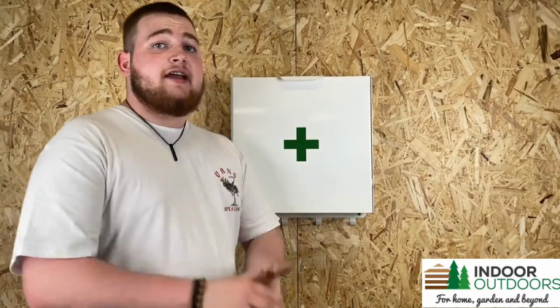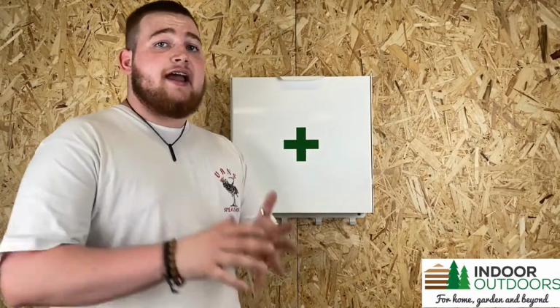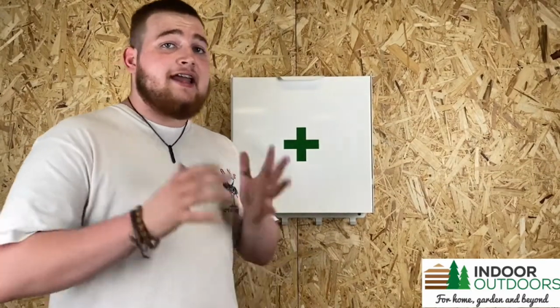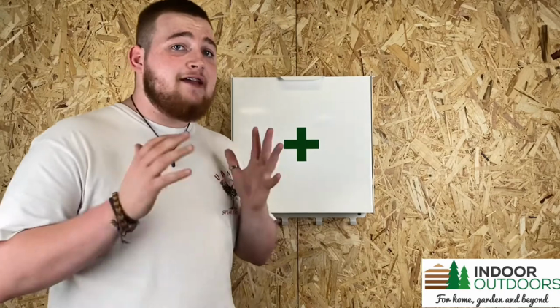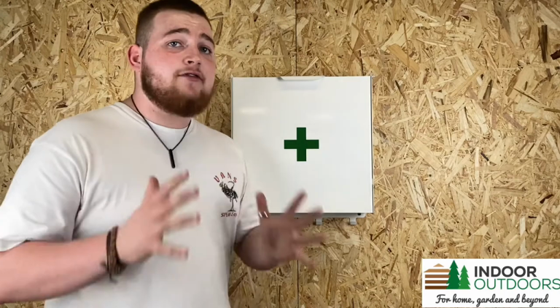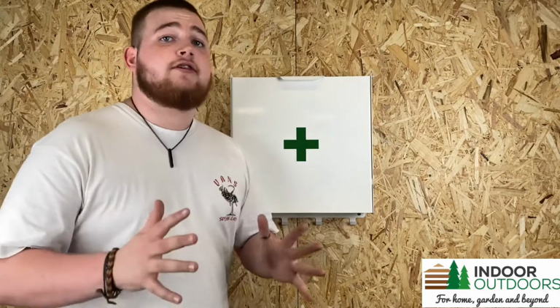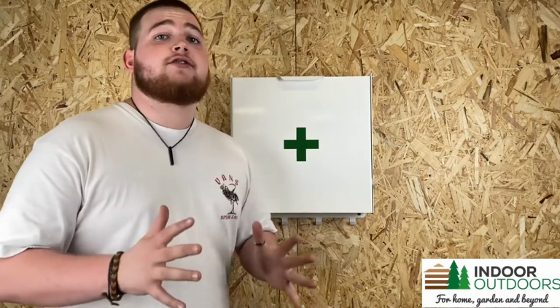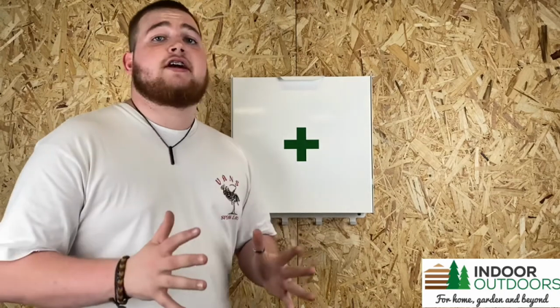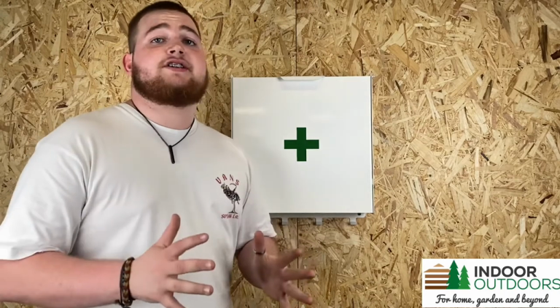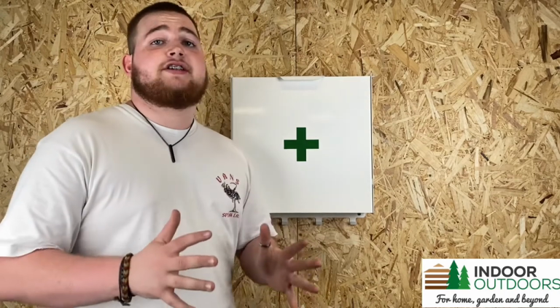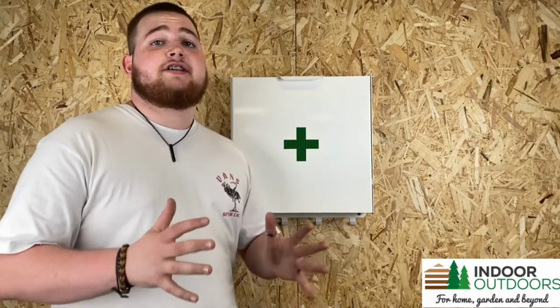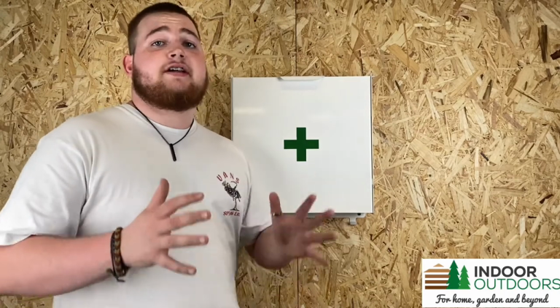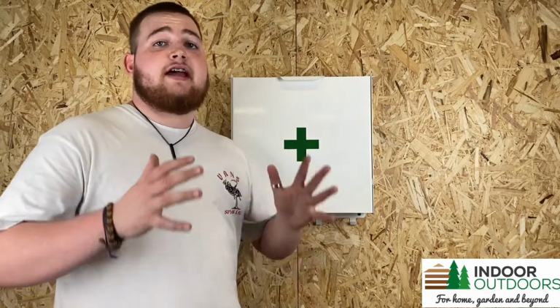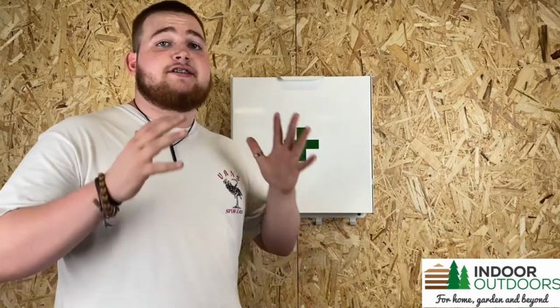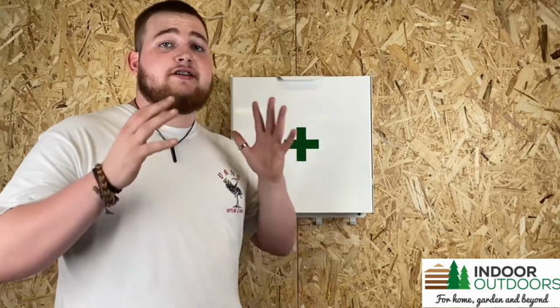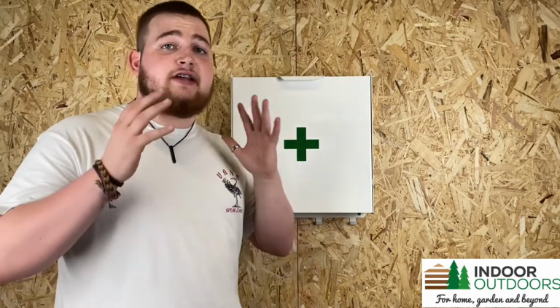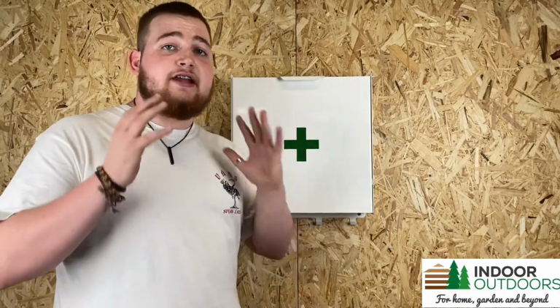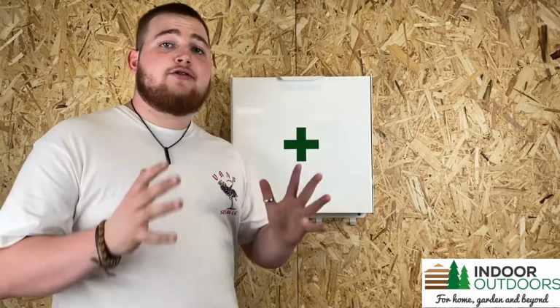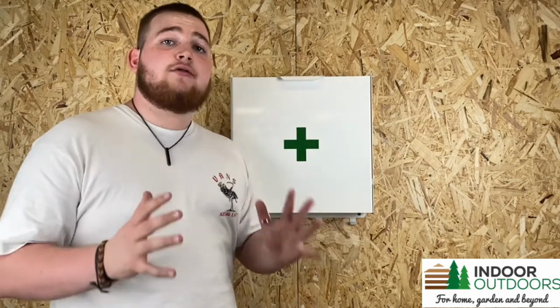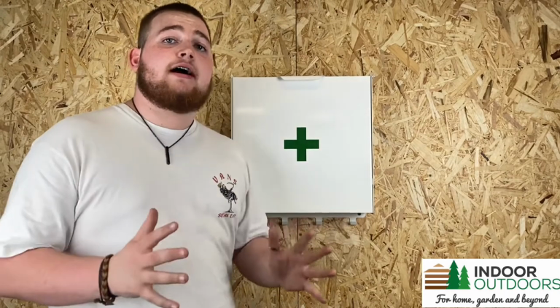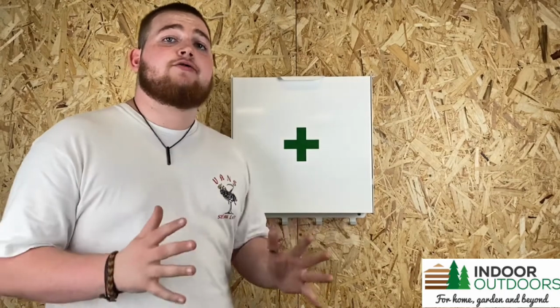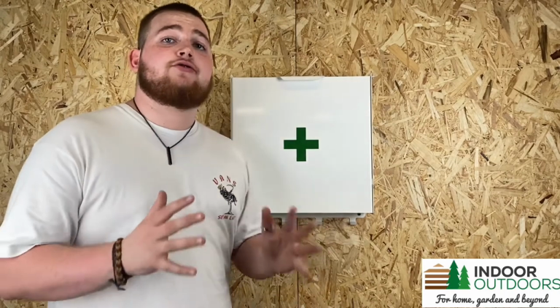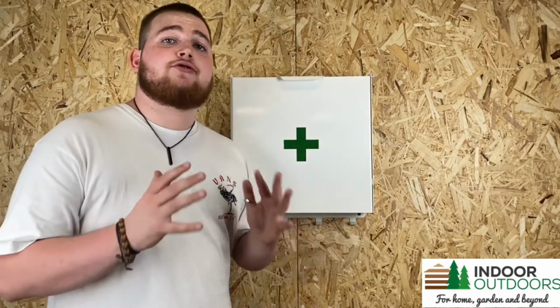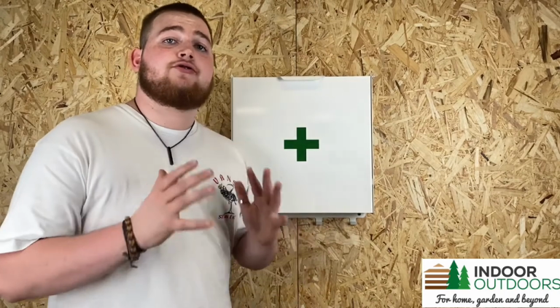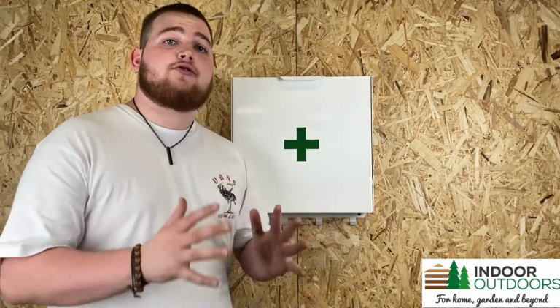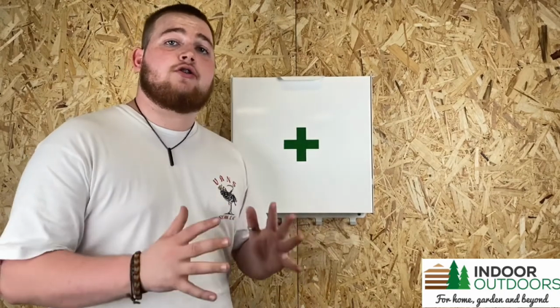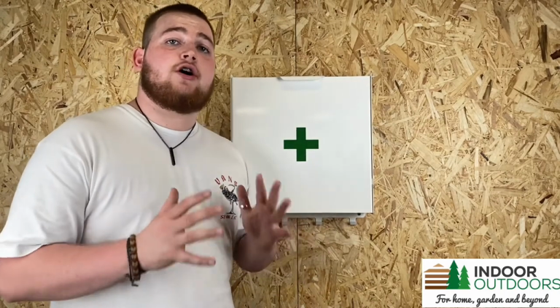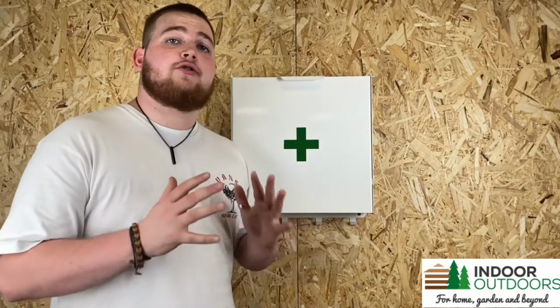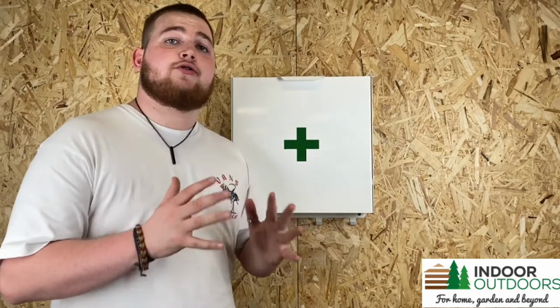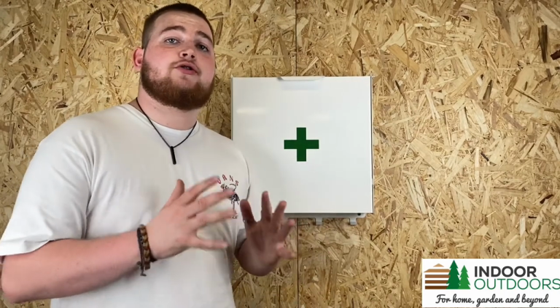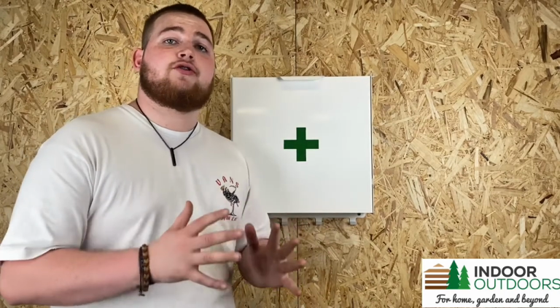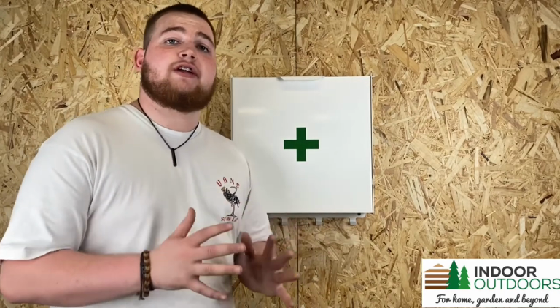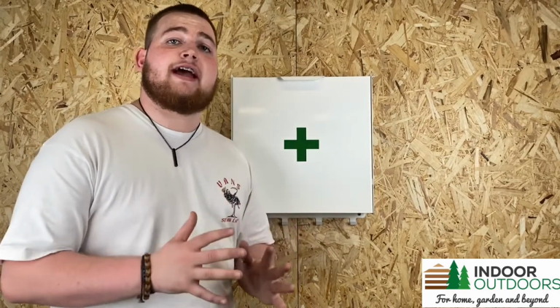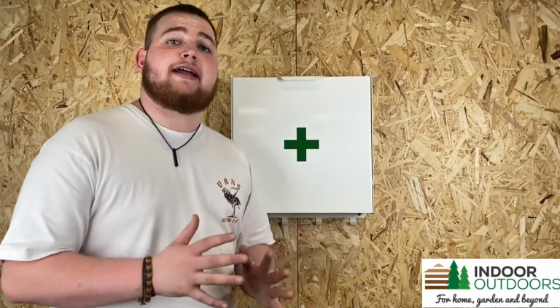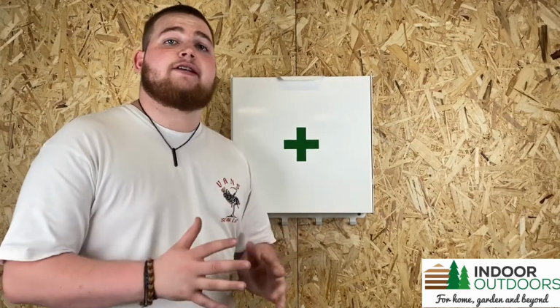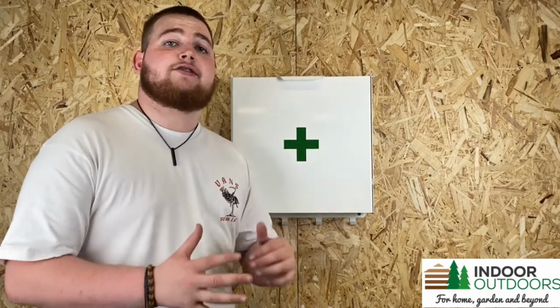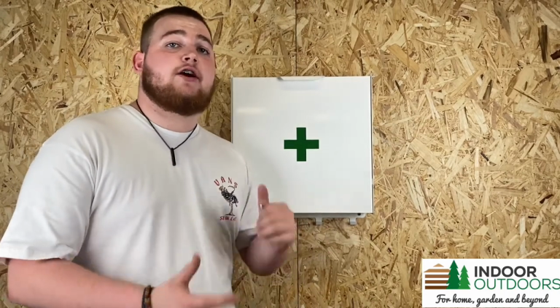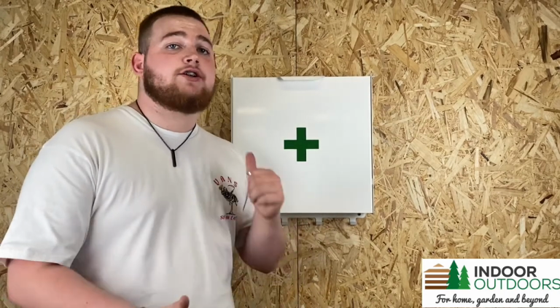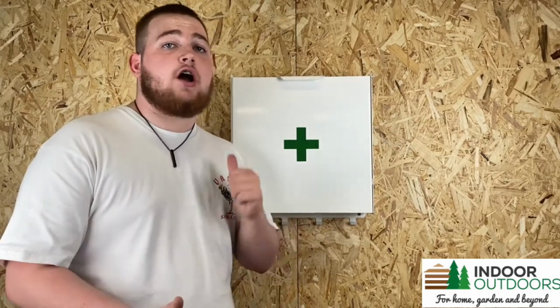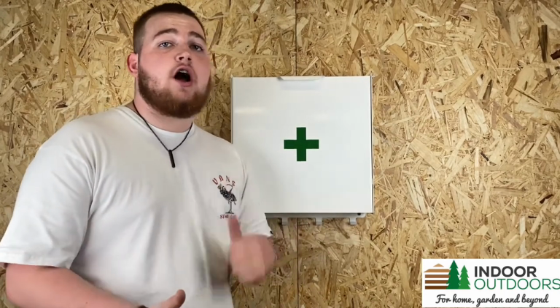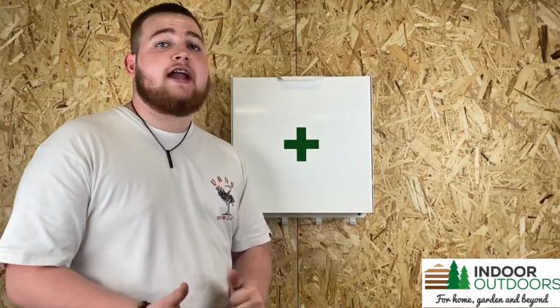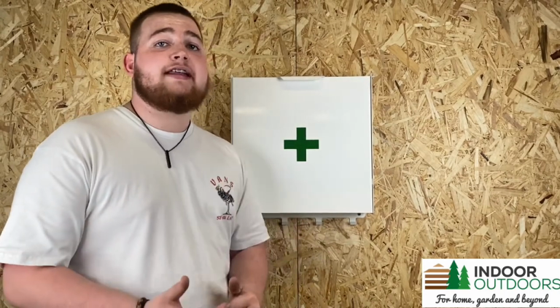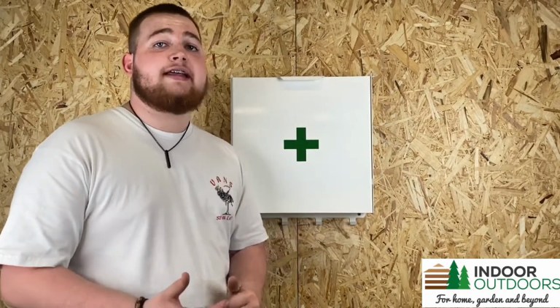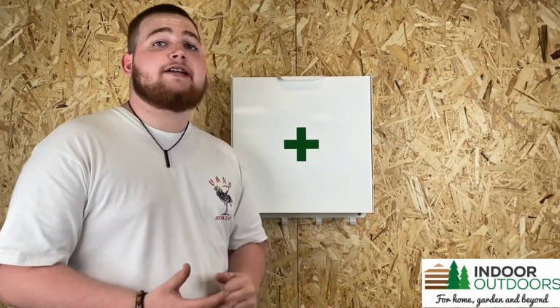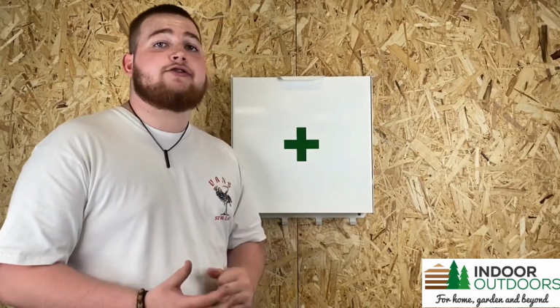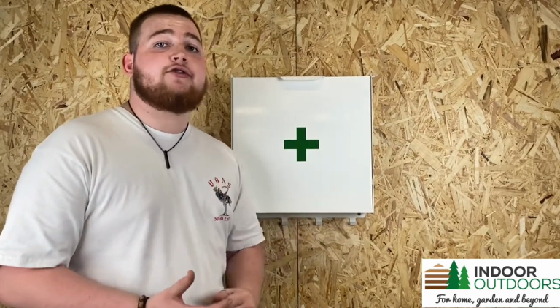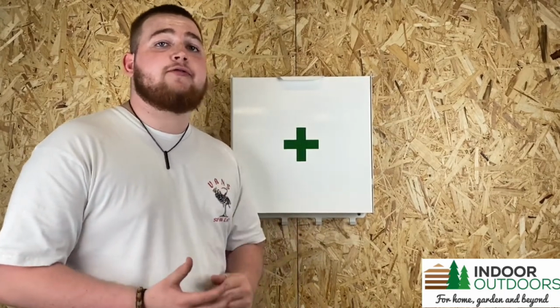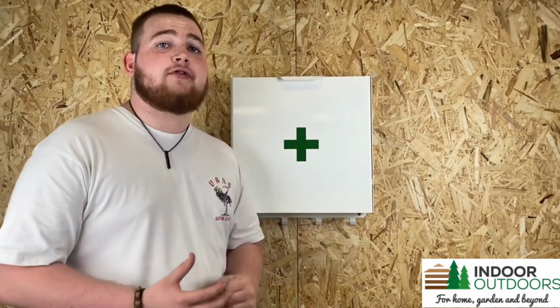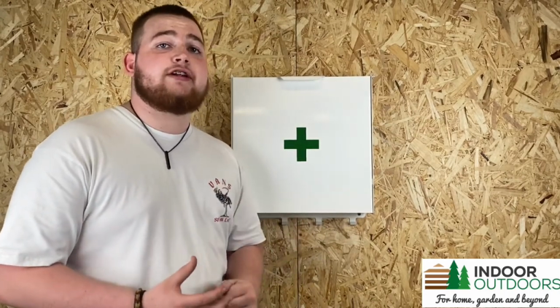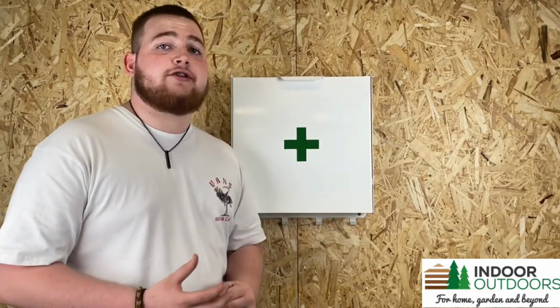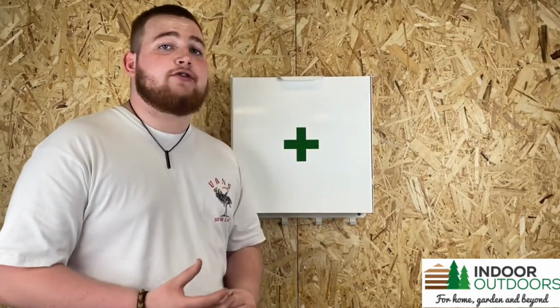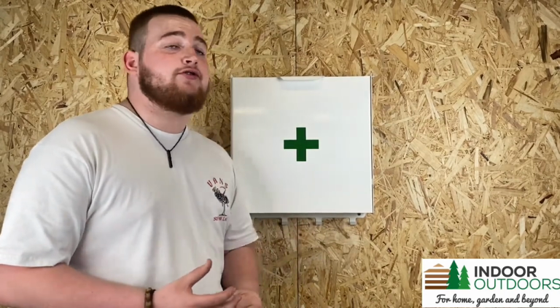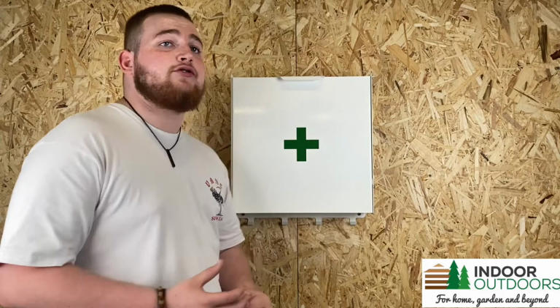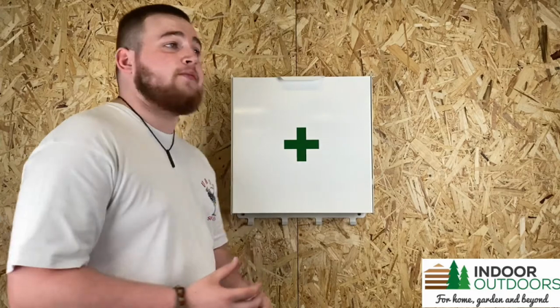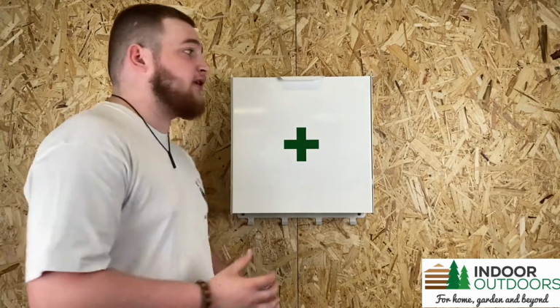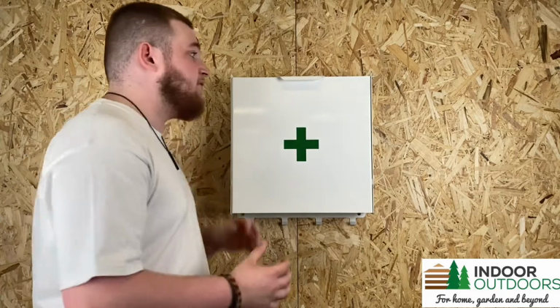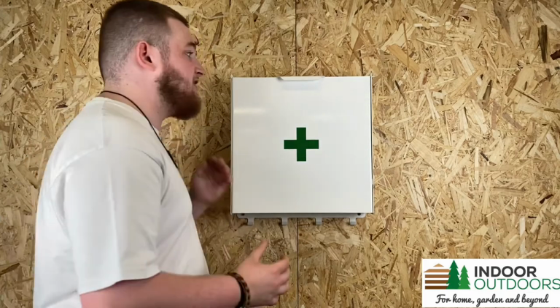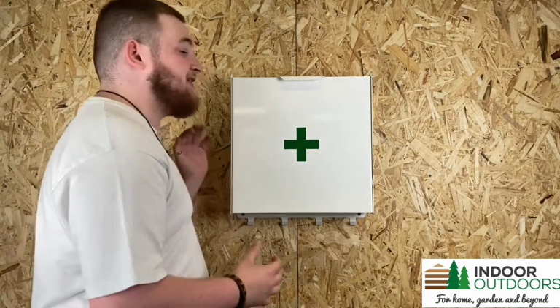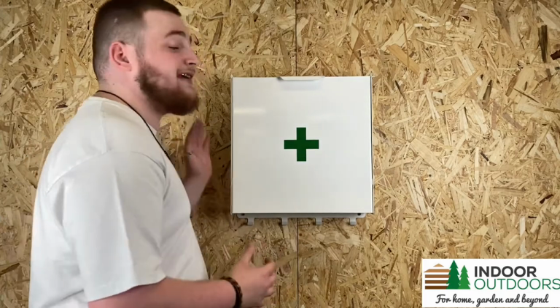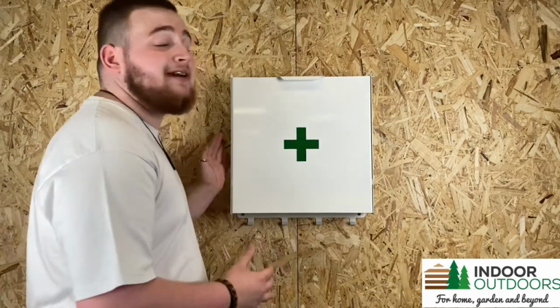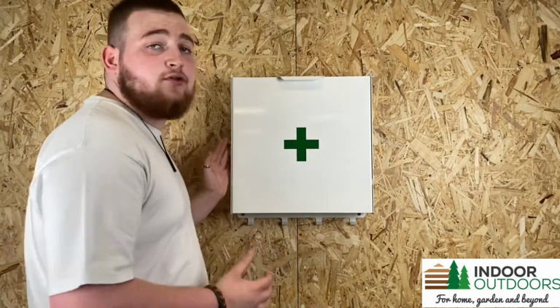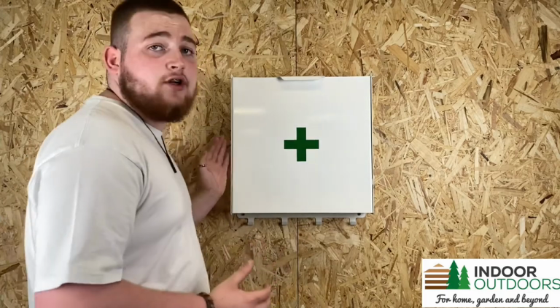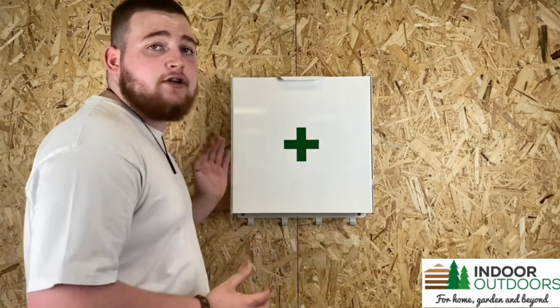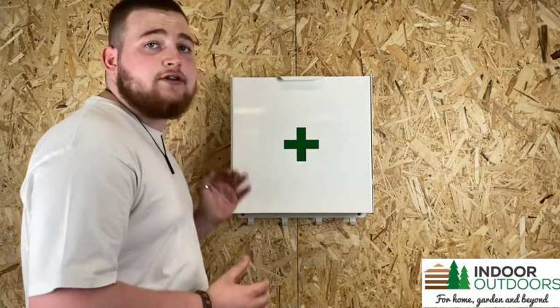If you're interested, just head to indooroutdoors.co.uk and search IB232 to bring up this exact product.